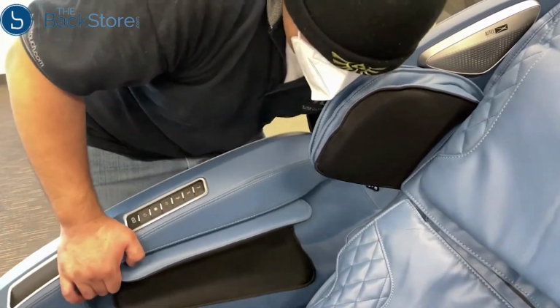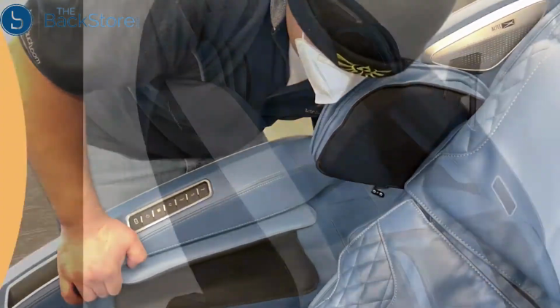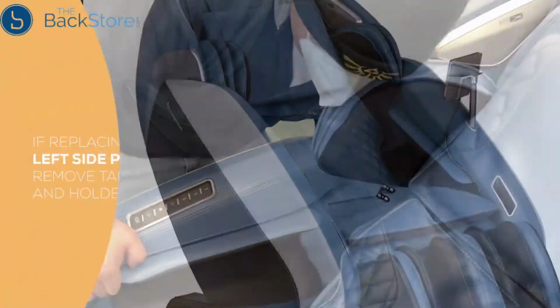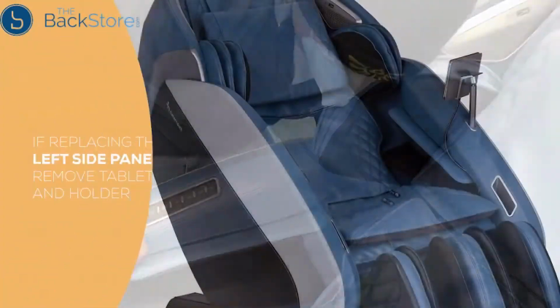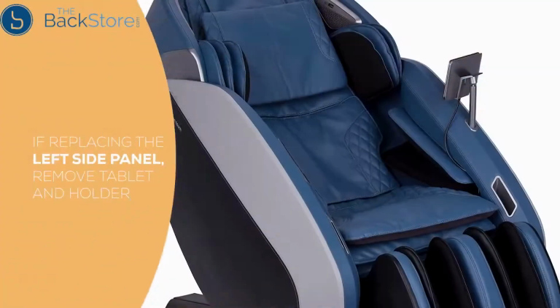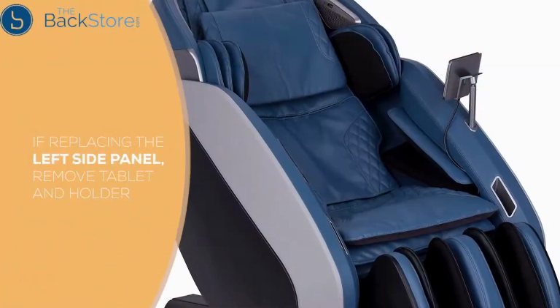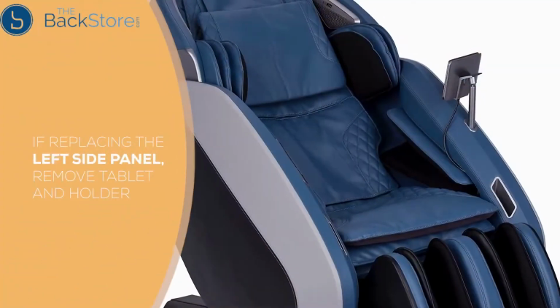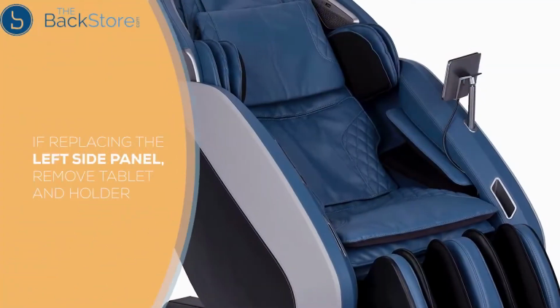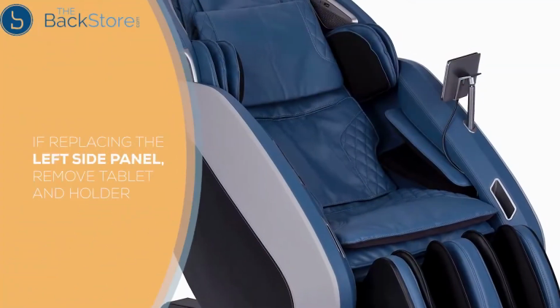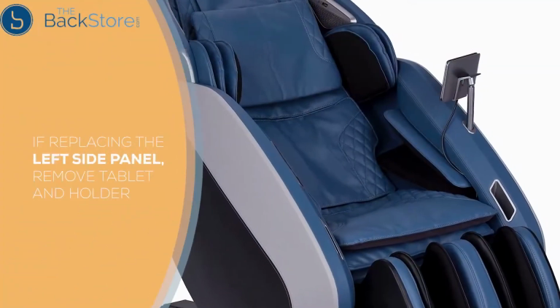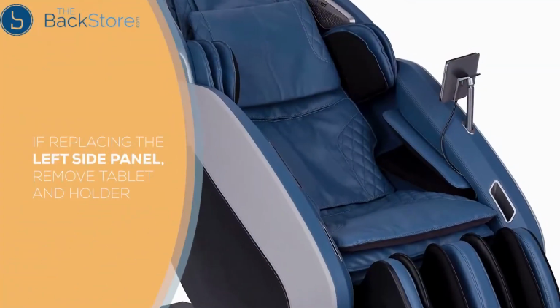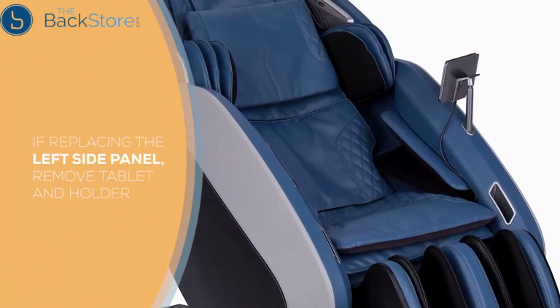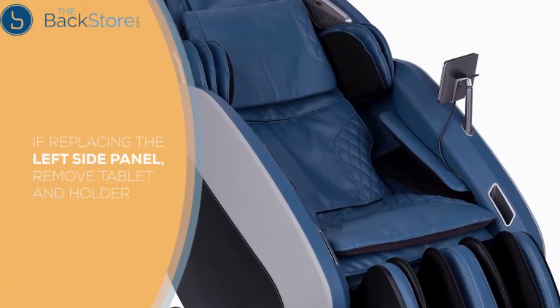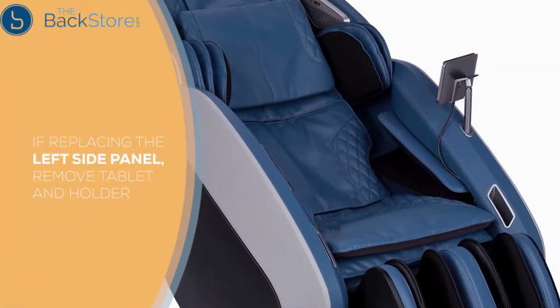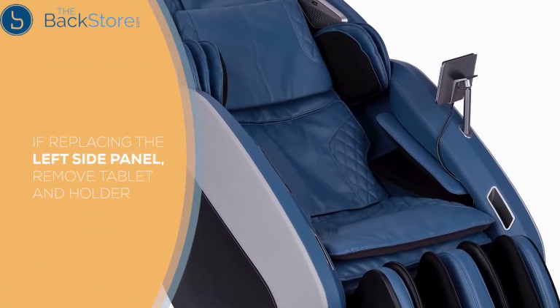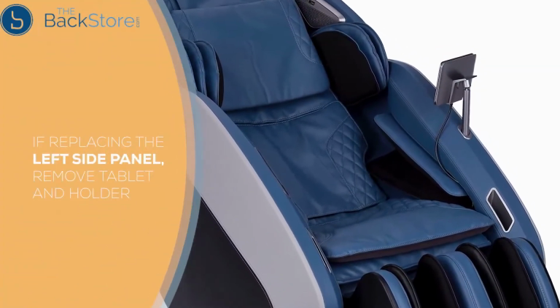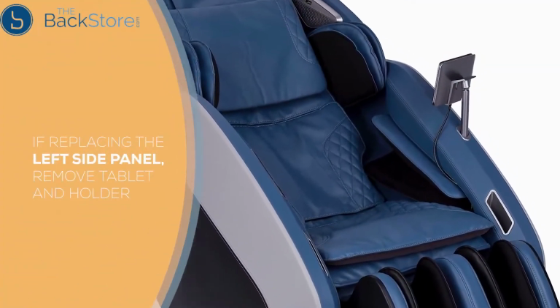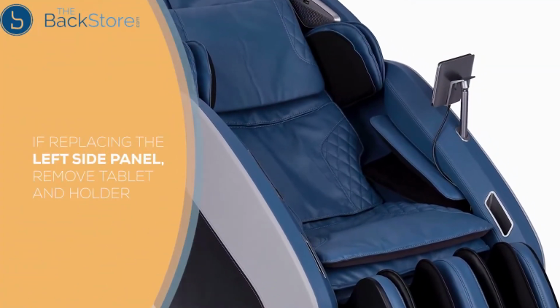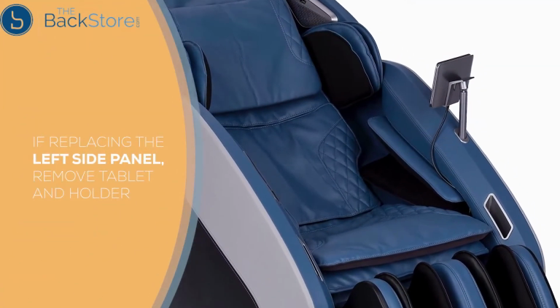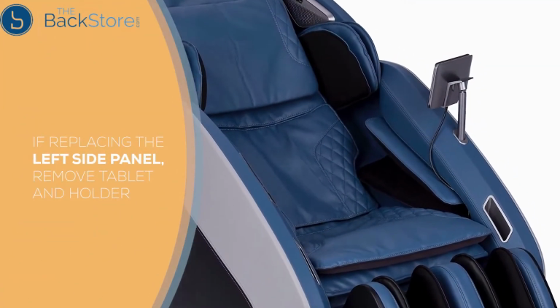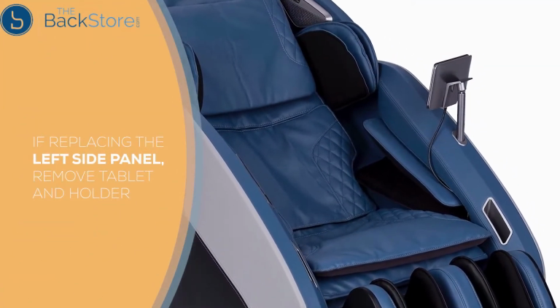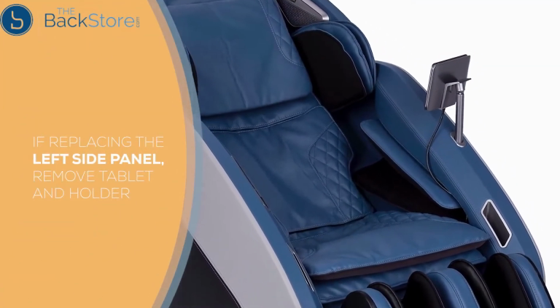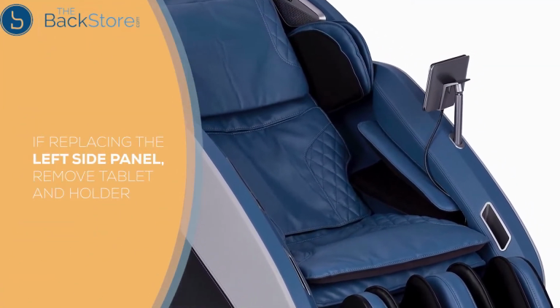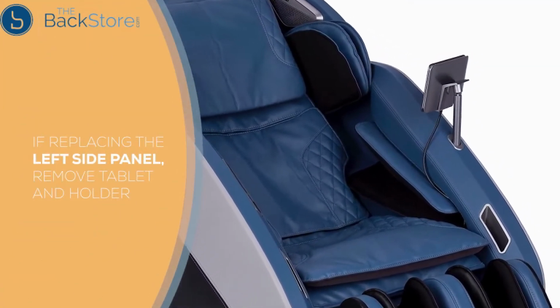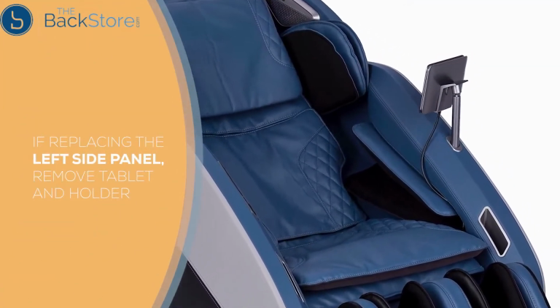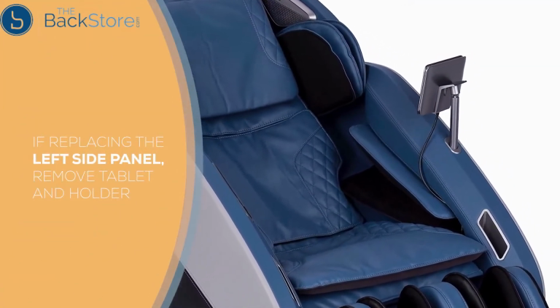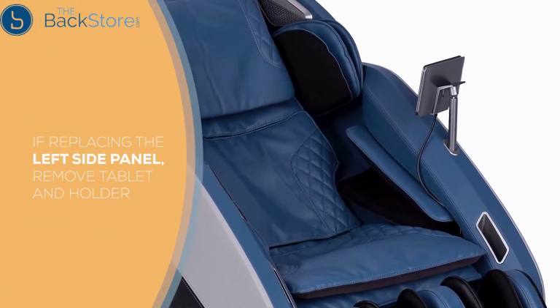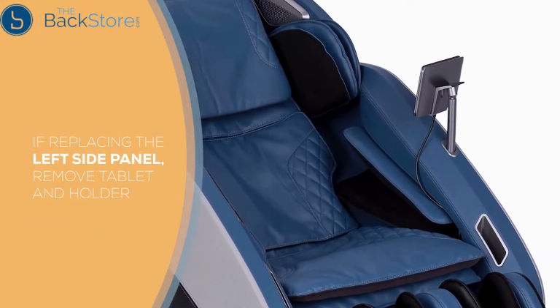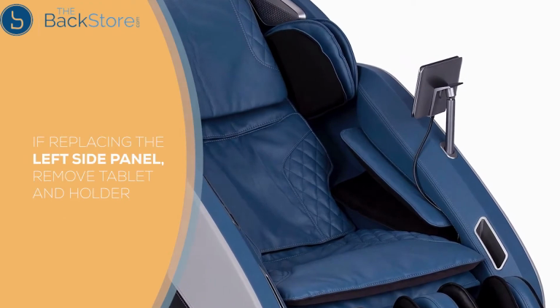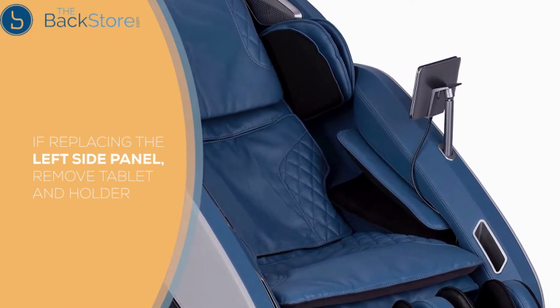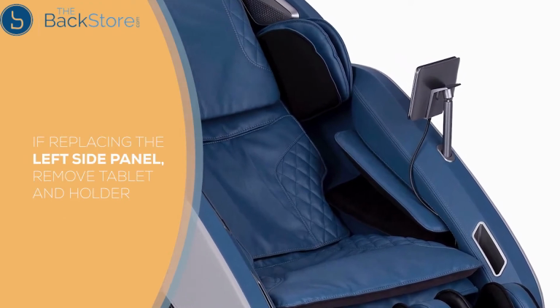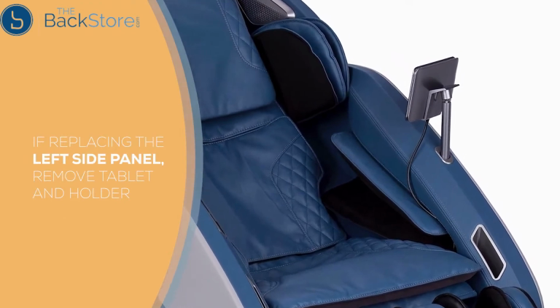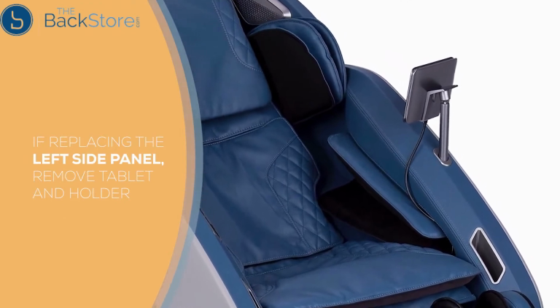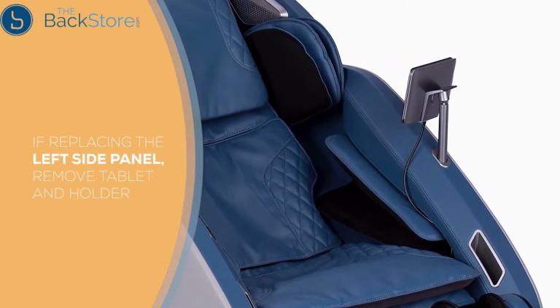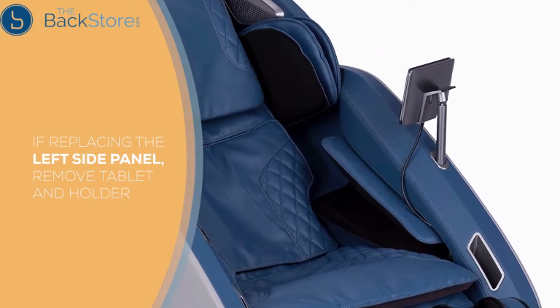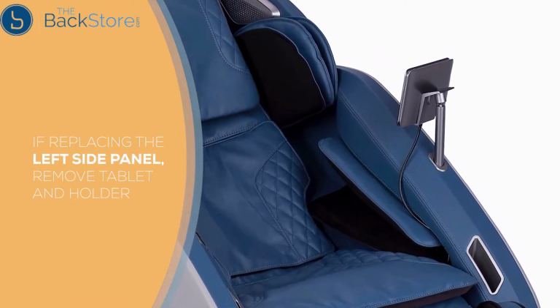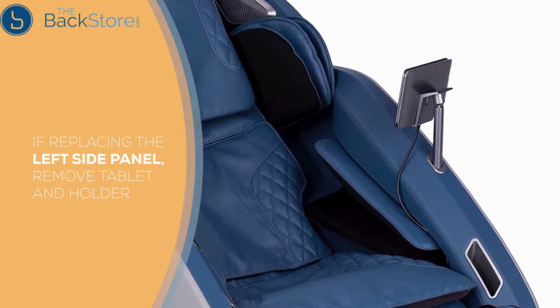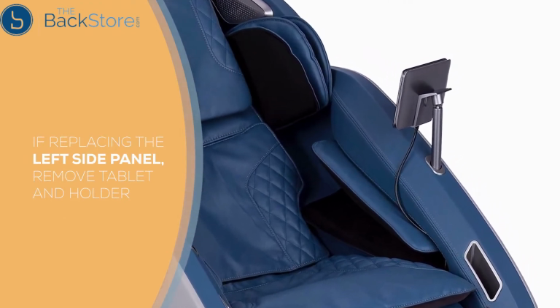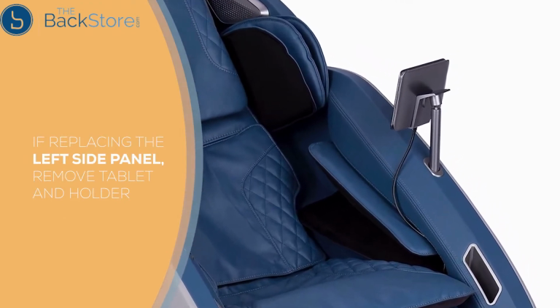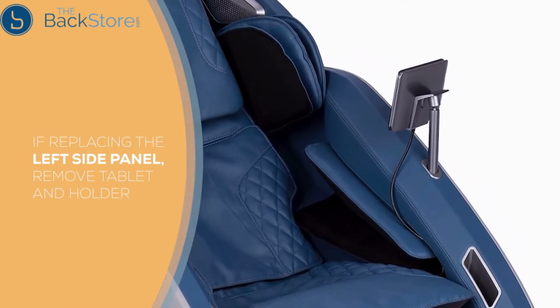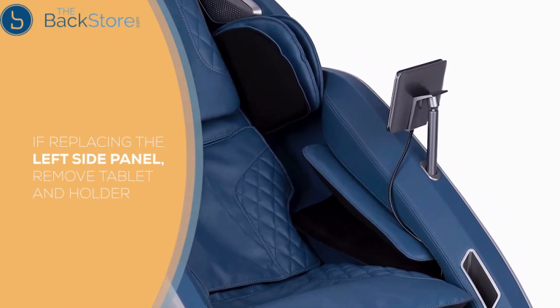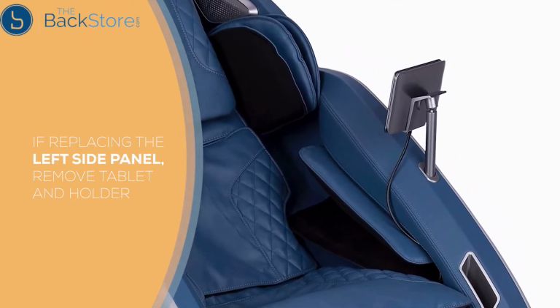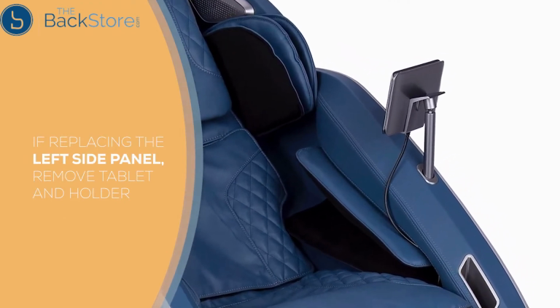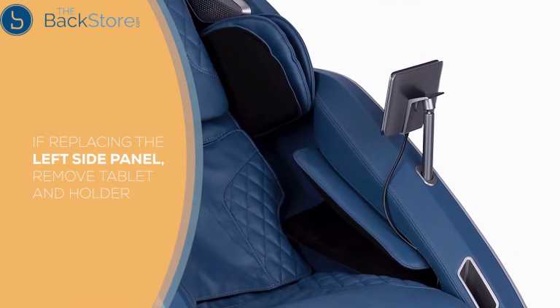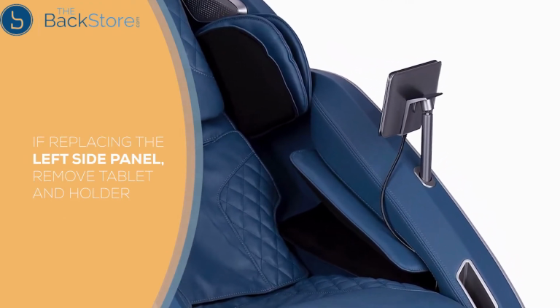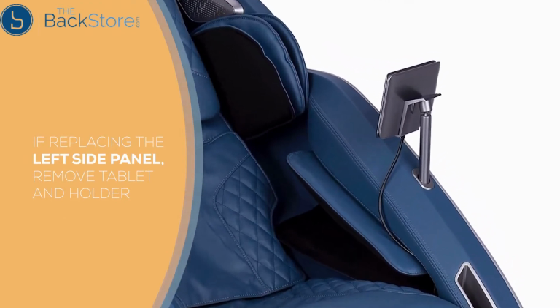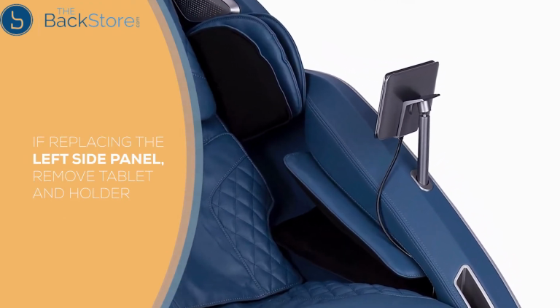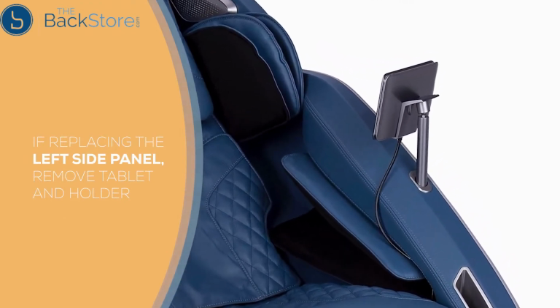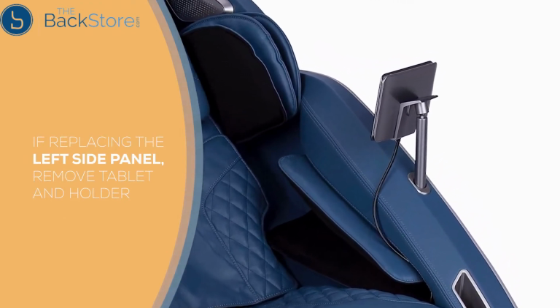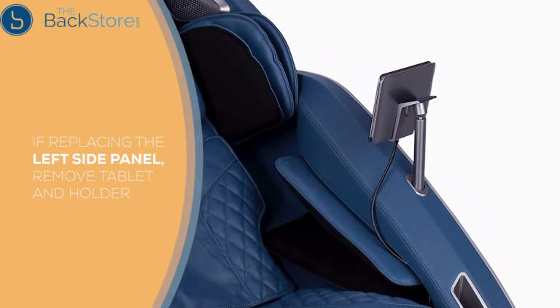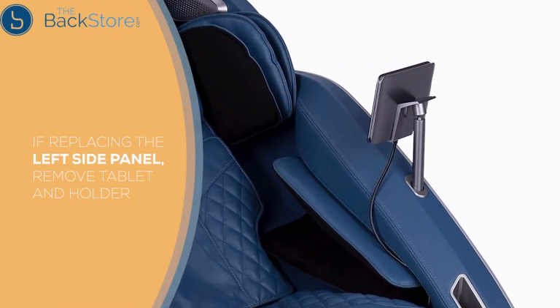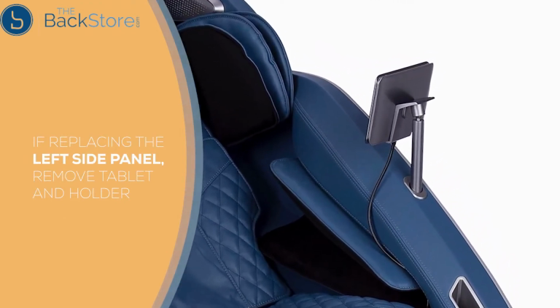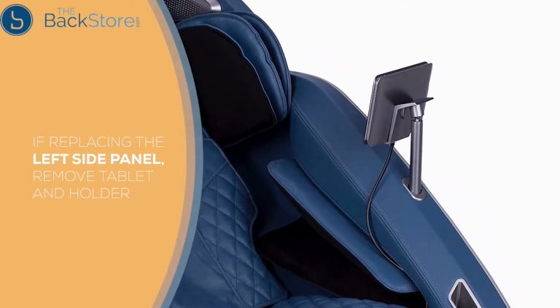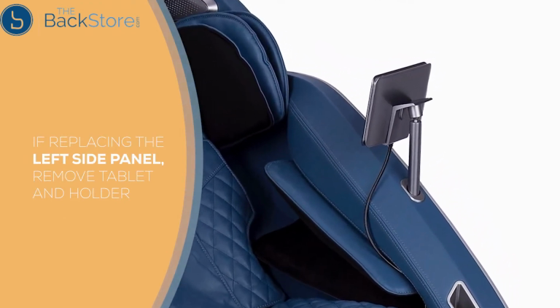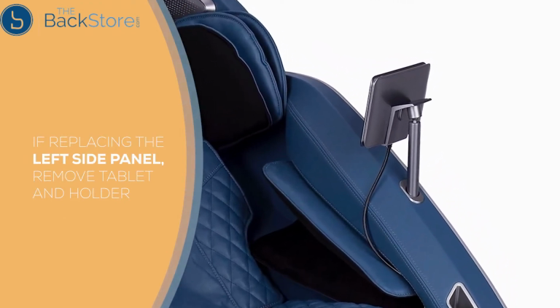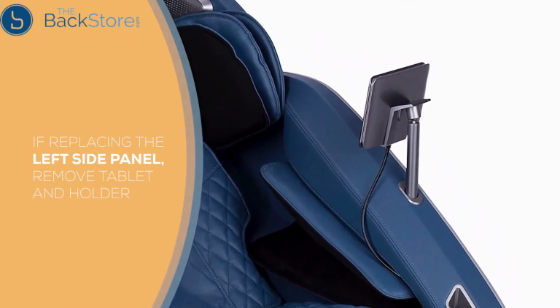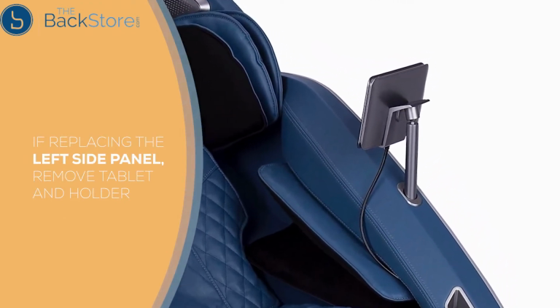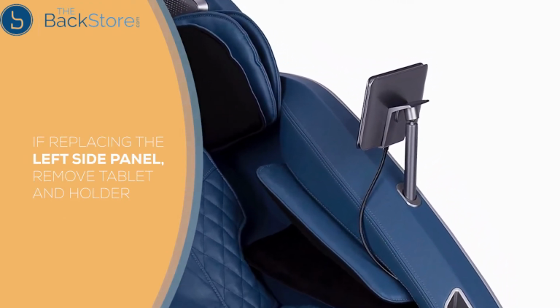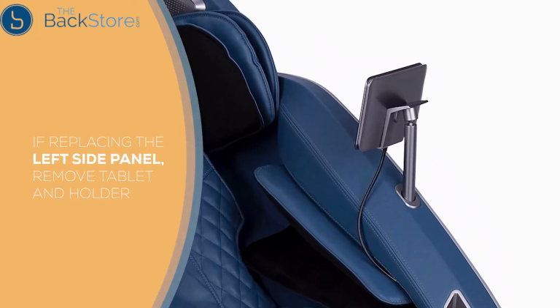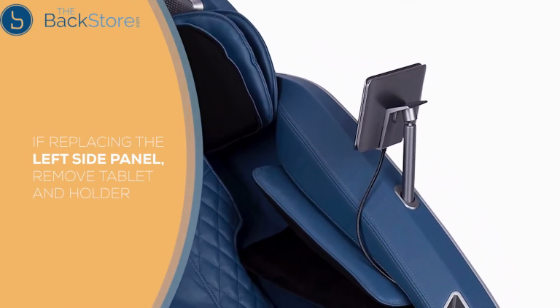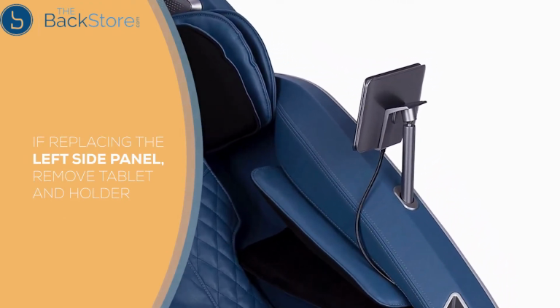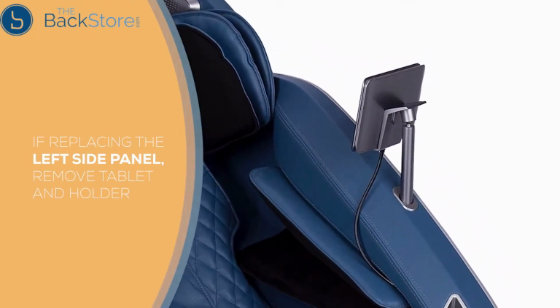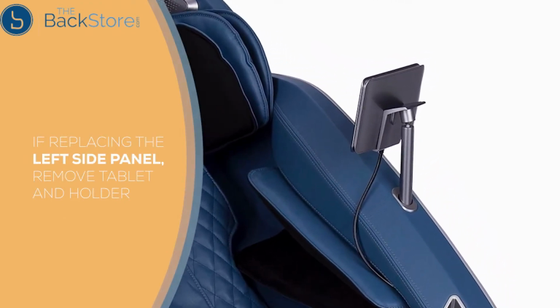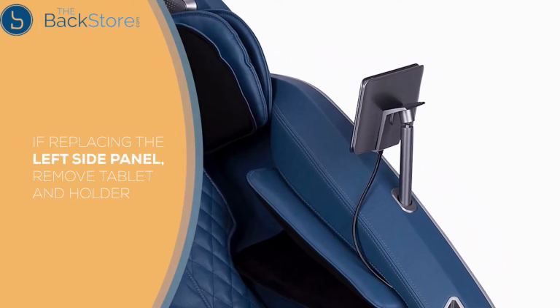If replacing the left-hand side panel, before detaching, place the tablet on the seat, then lift up on the tablet holder to remove and set aside.